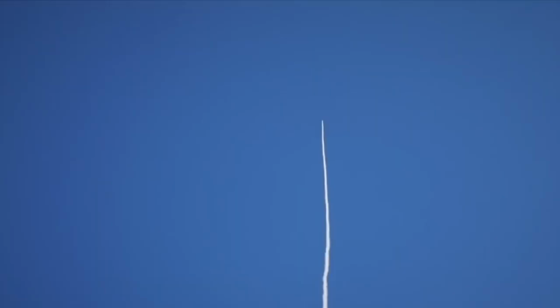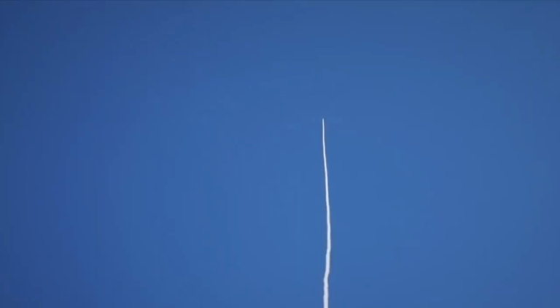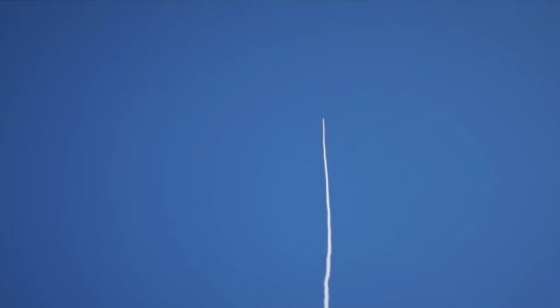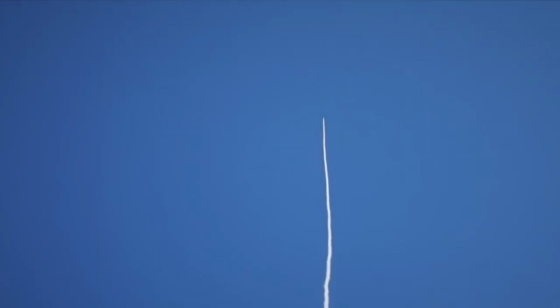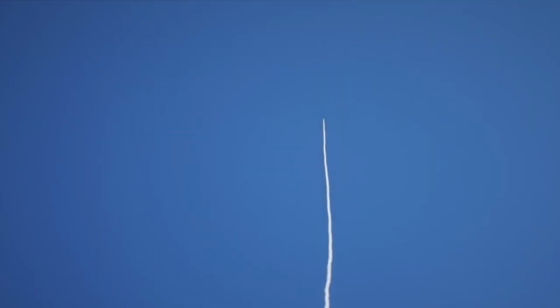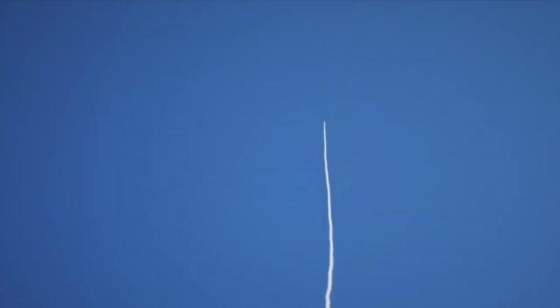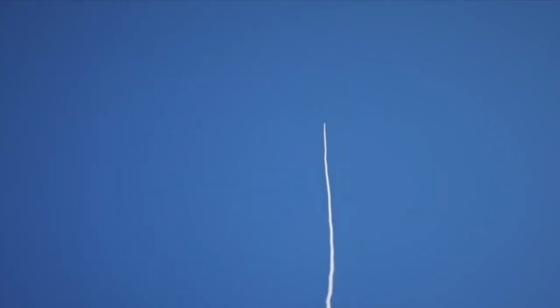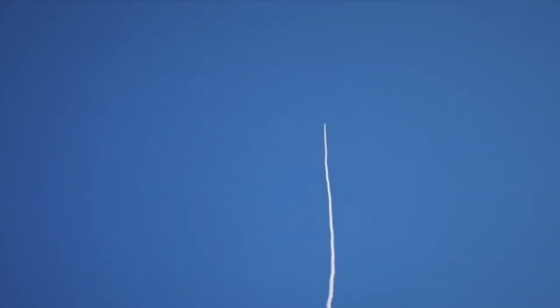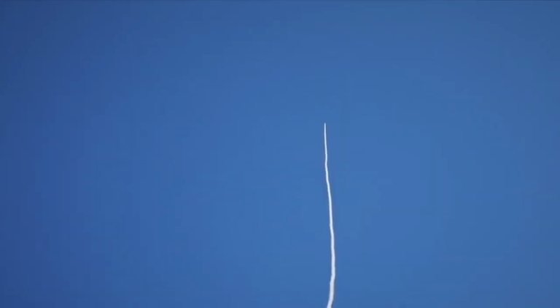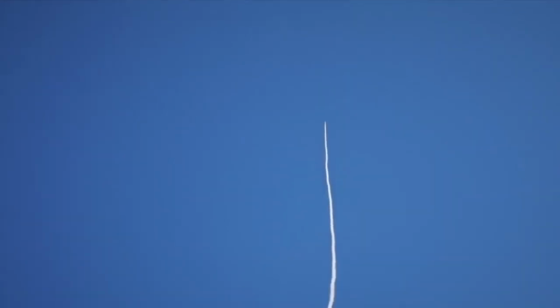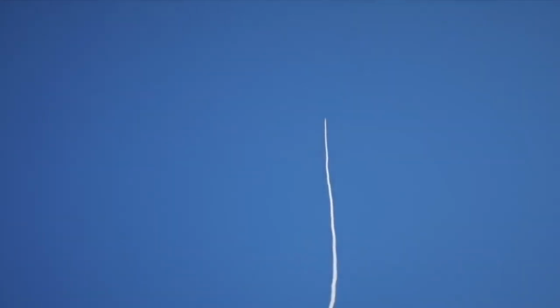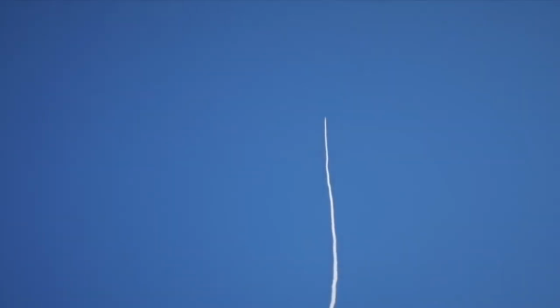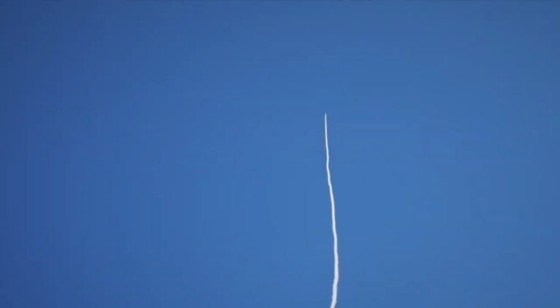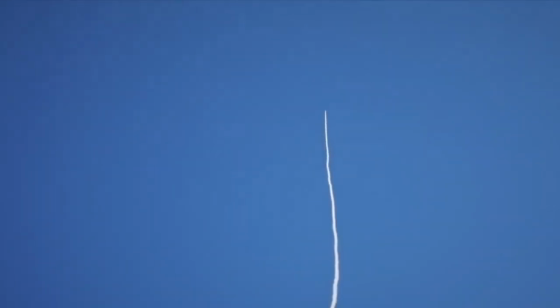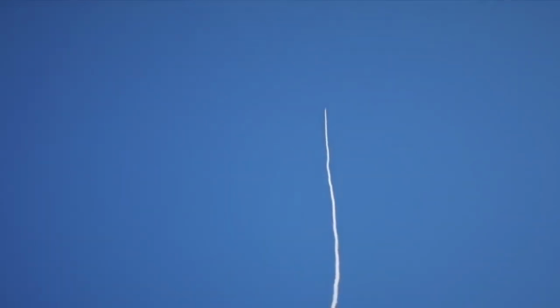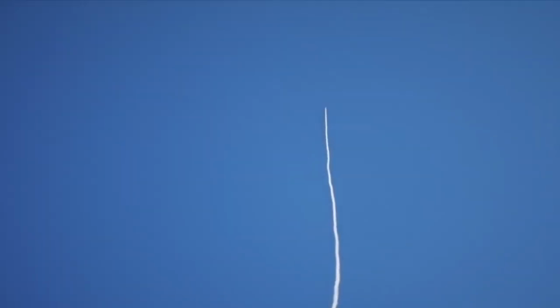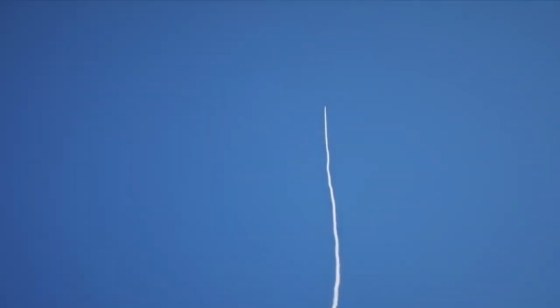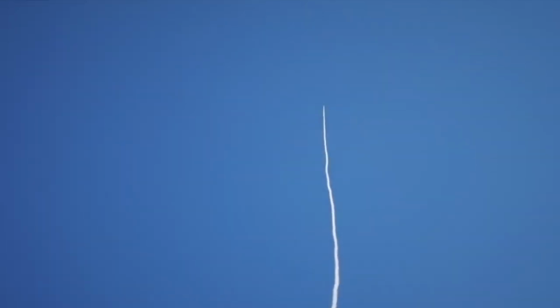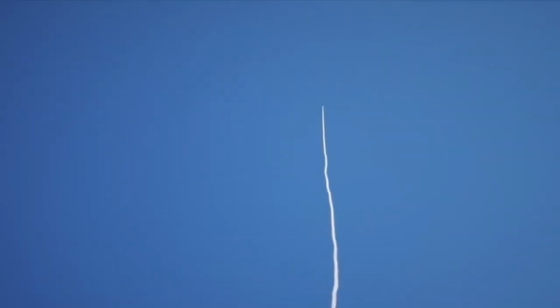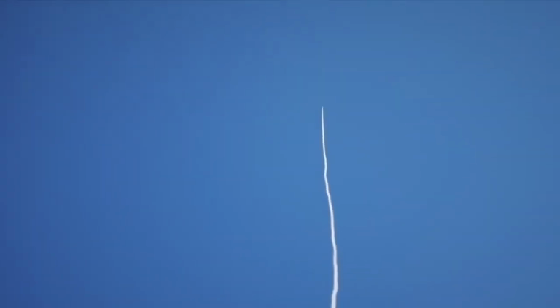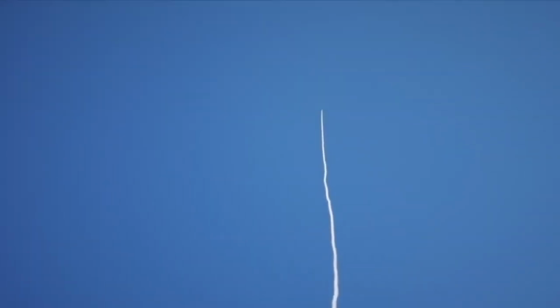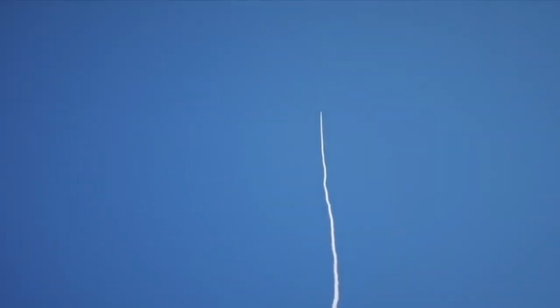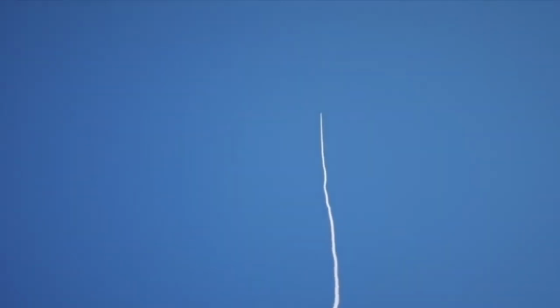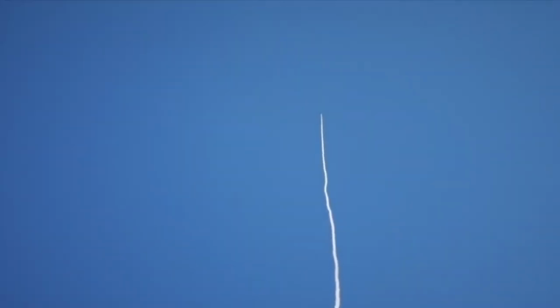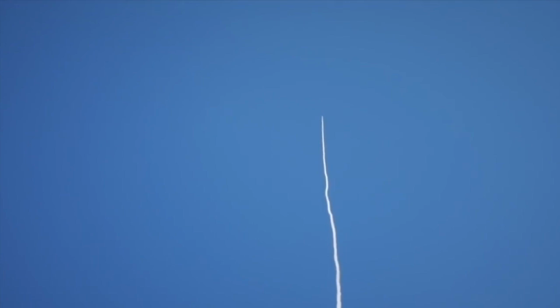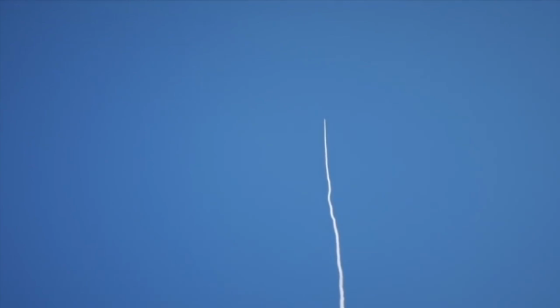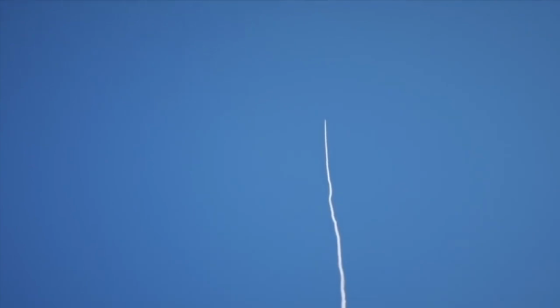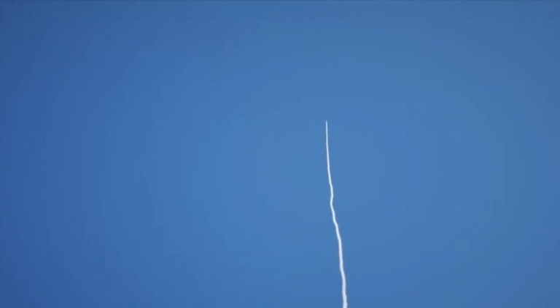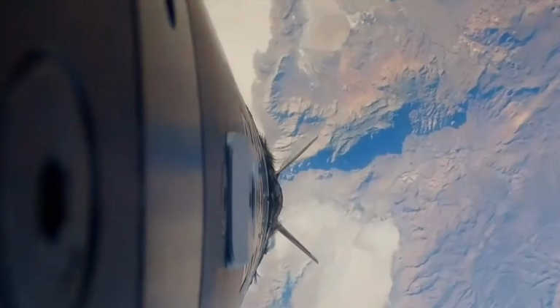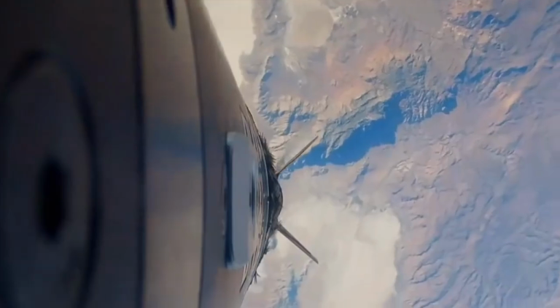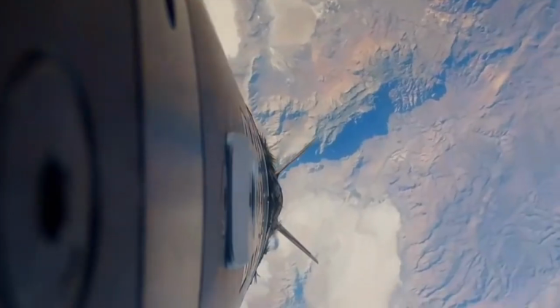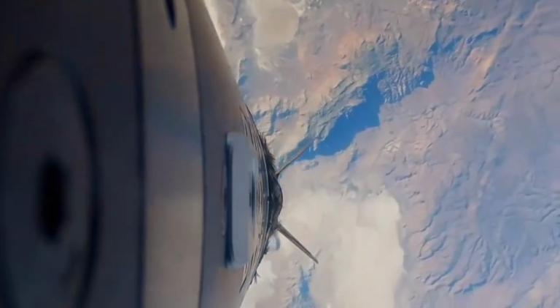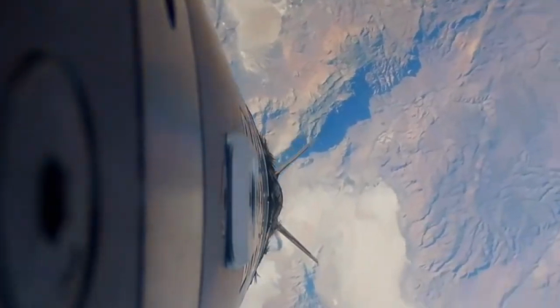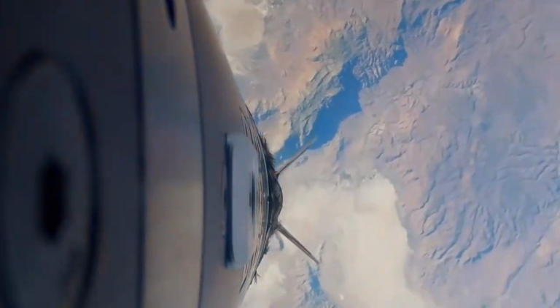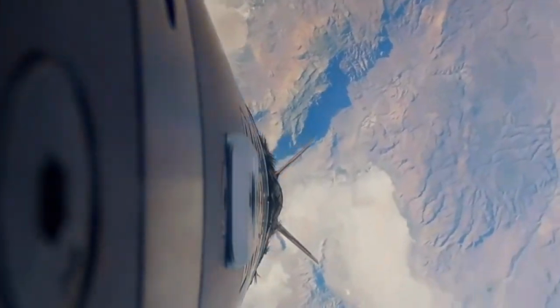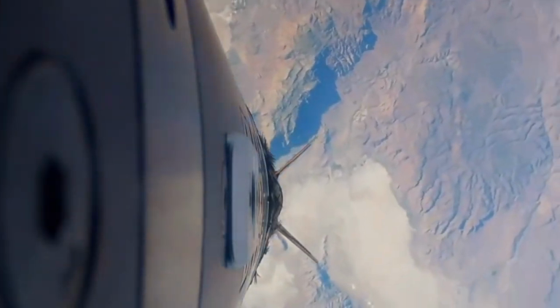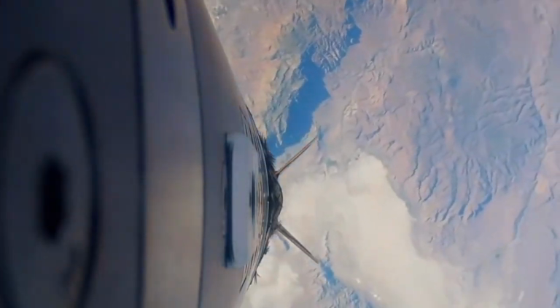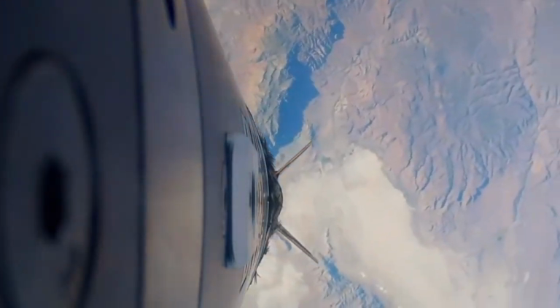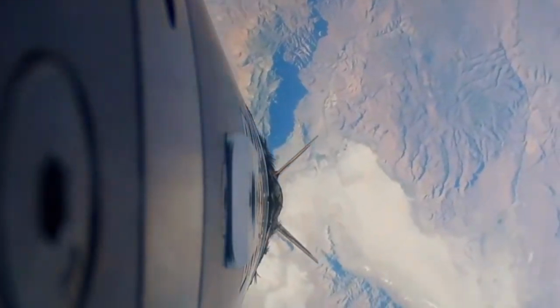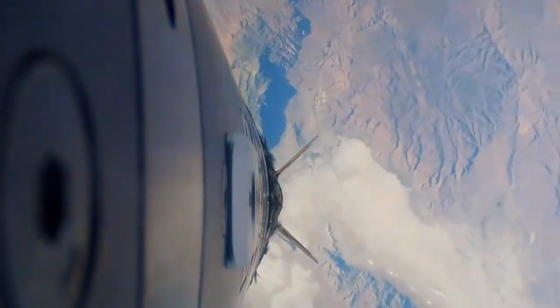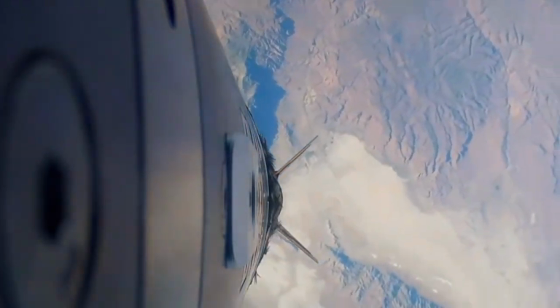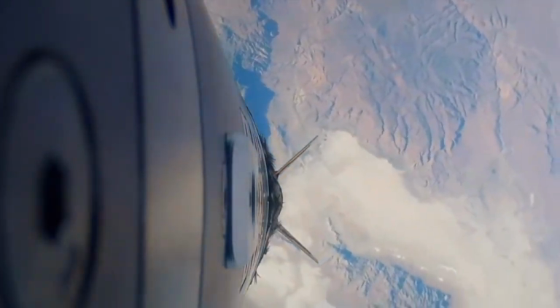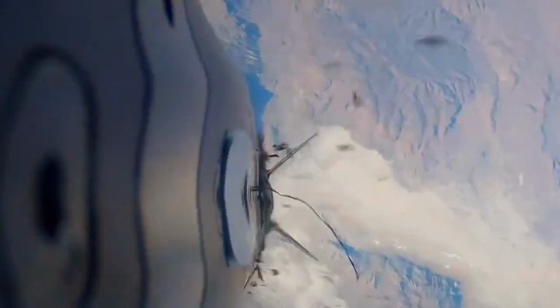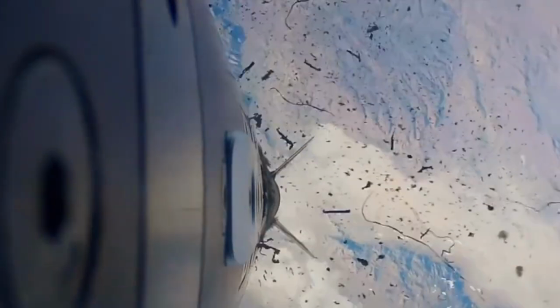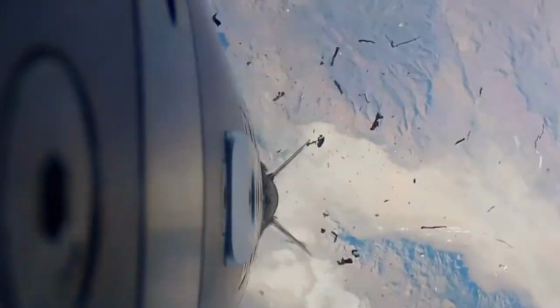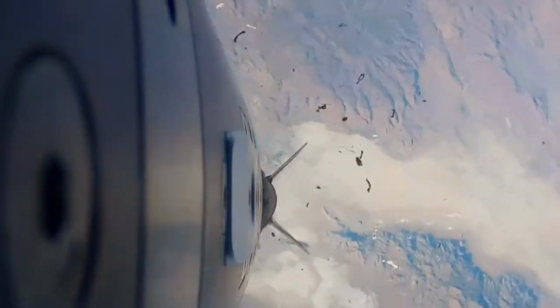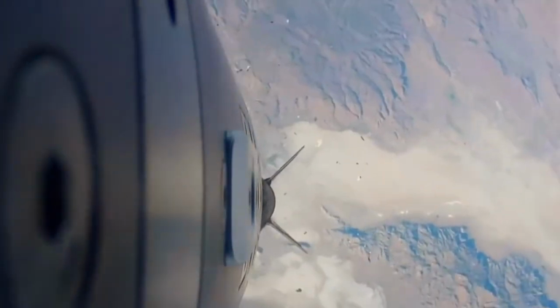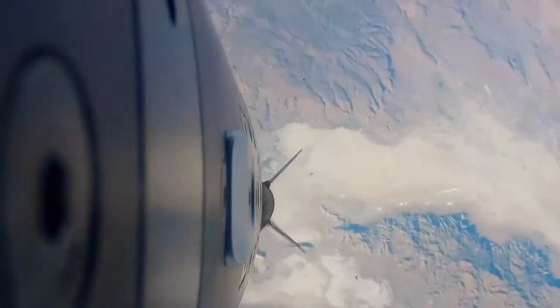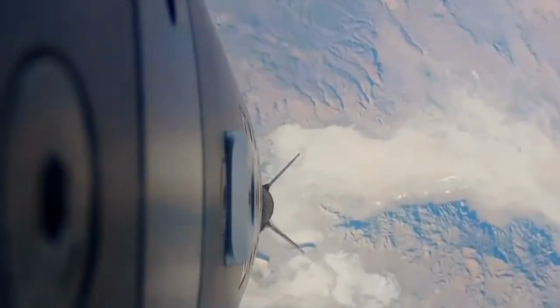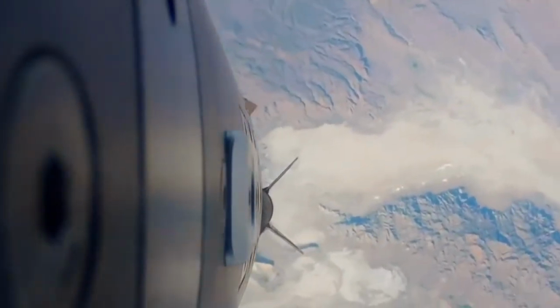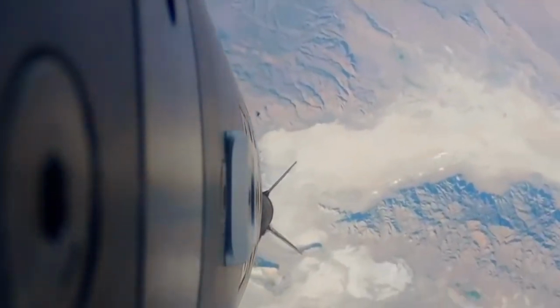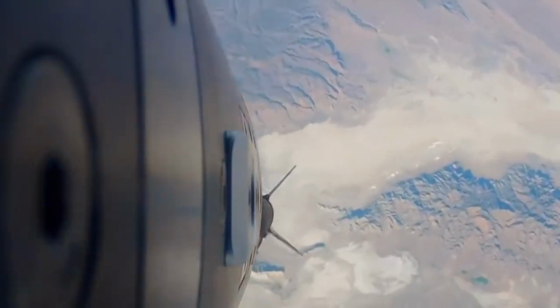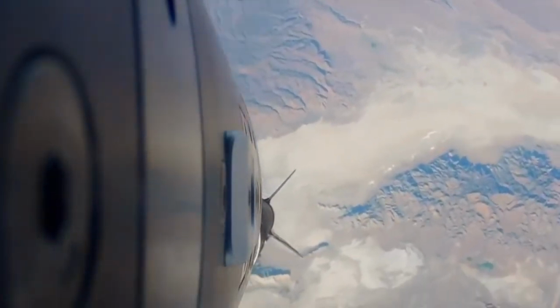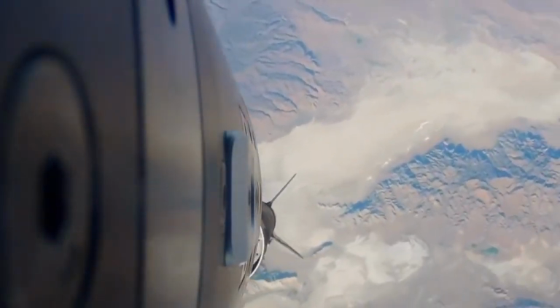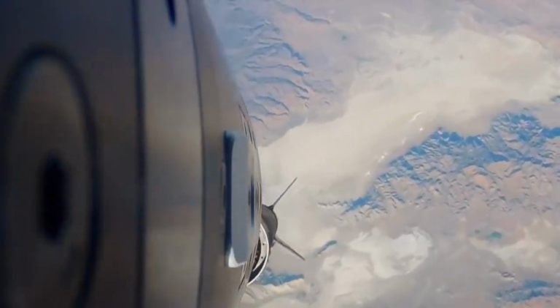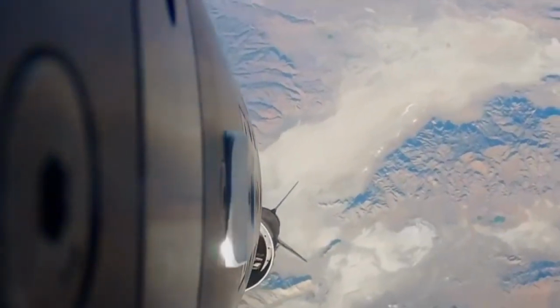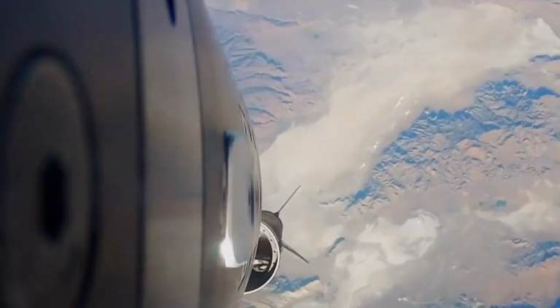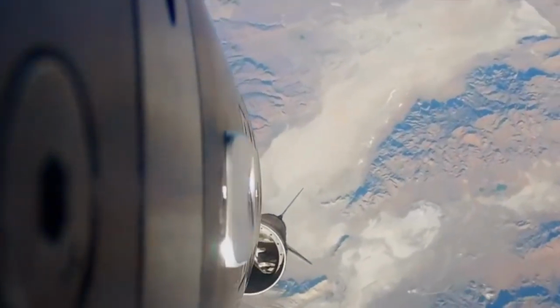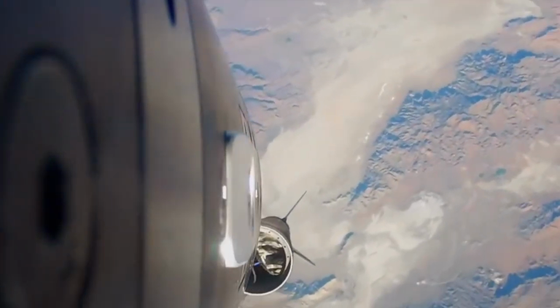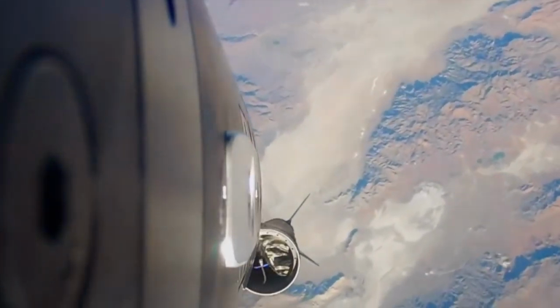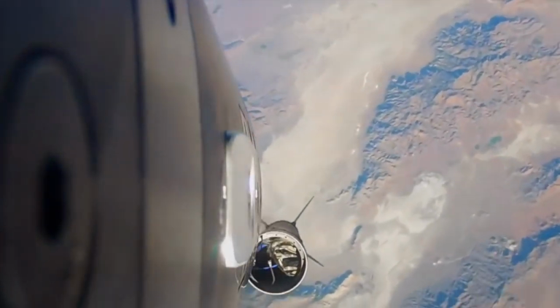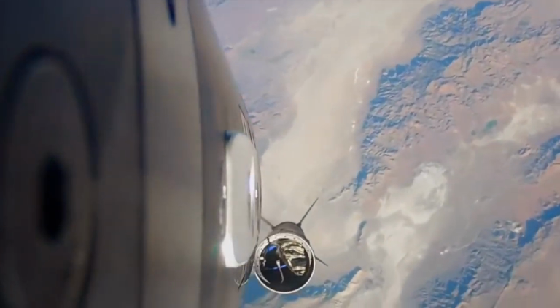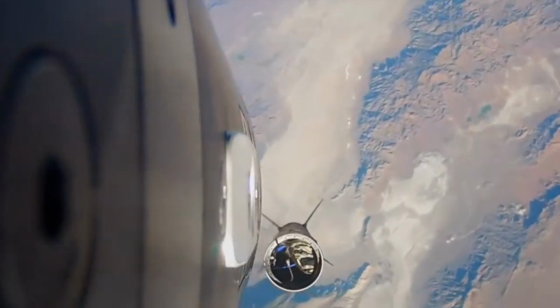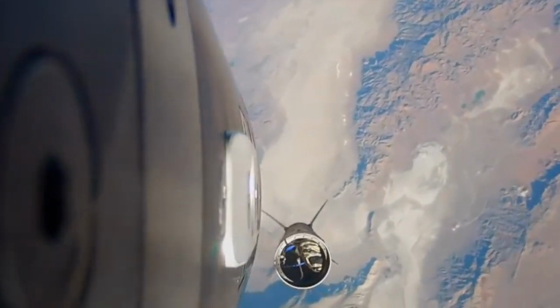In a matter of seconds, the booster separates and the rocket is out of sight.